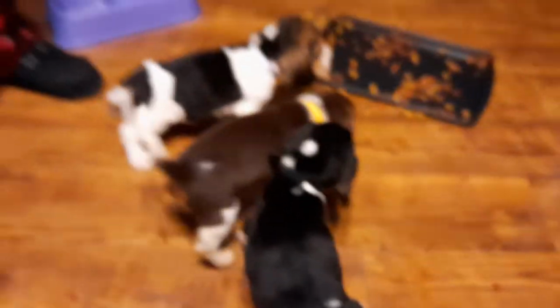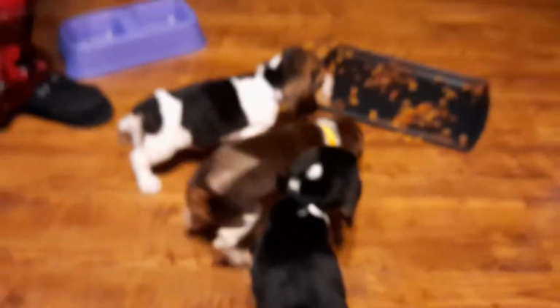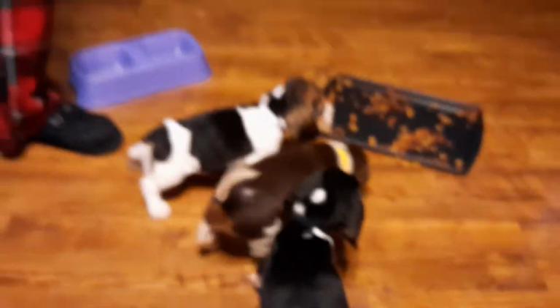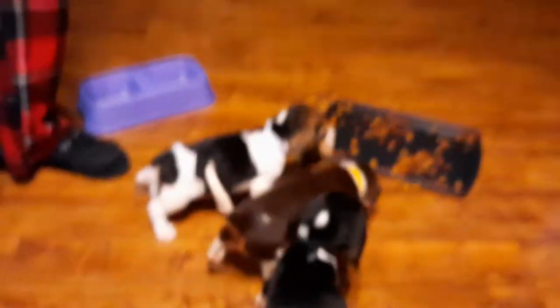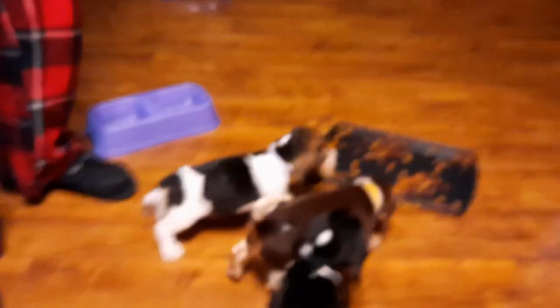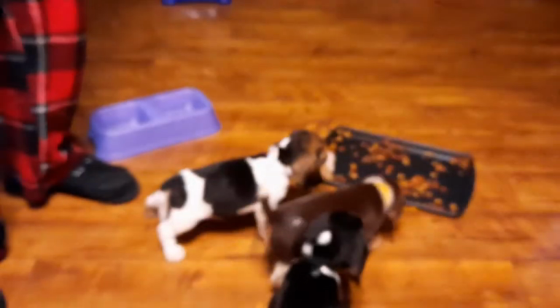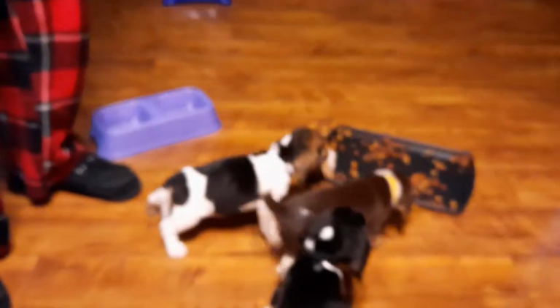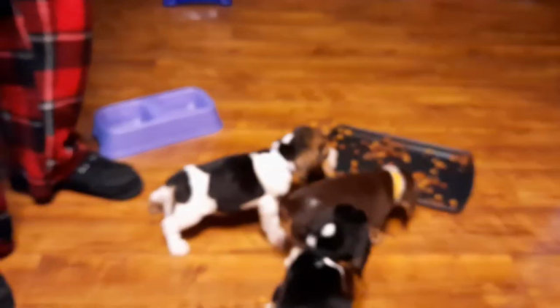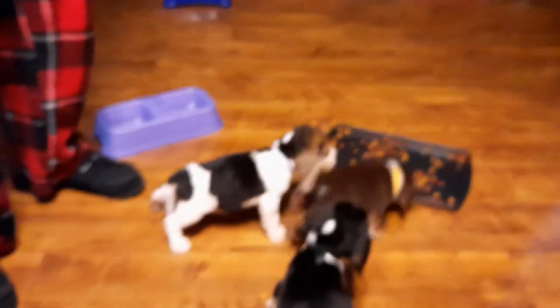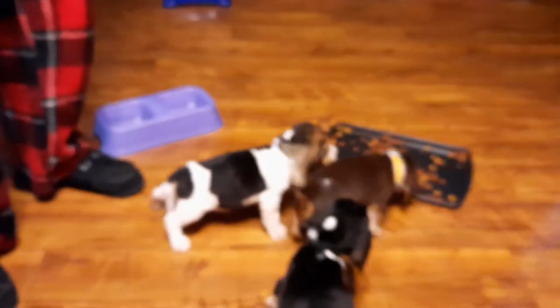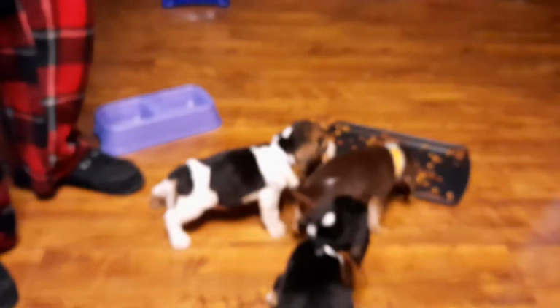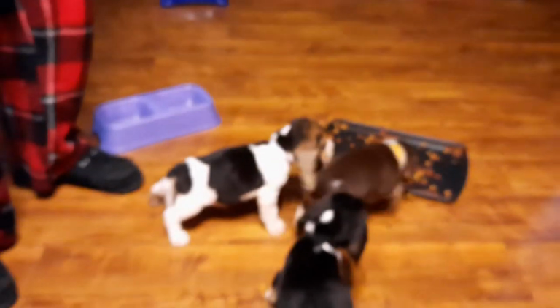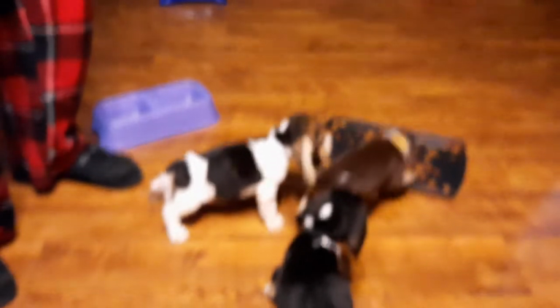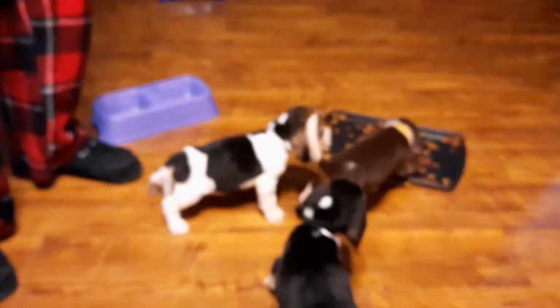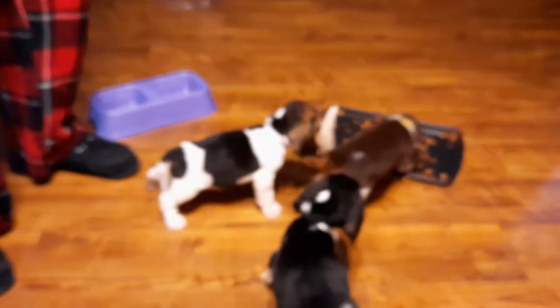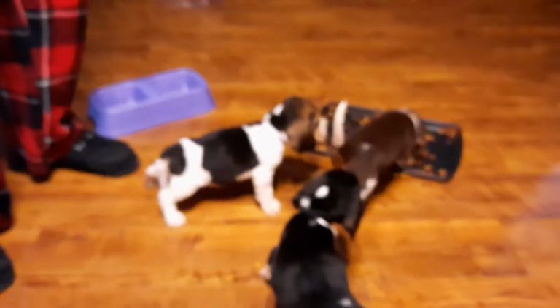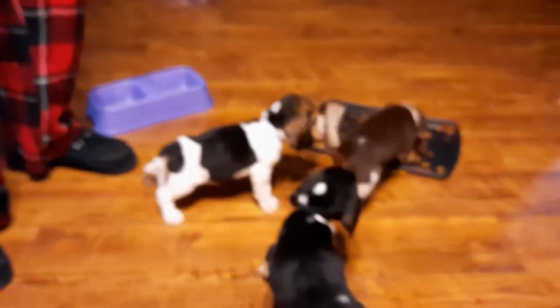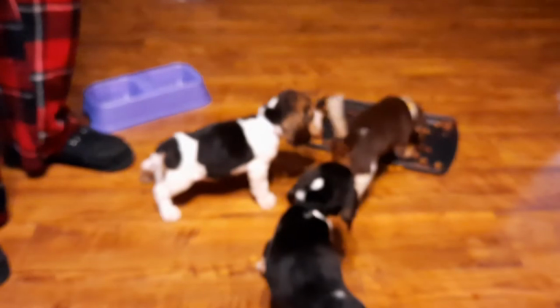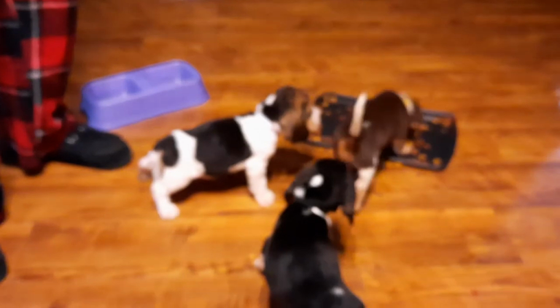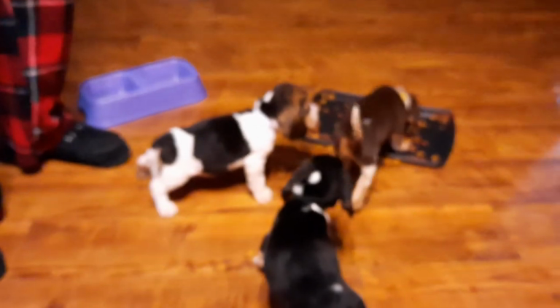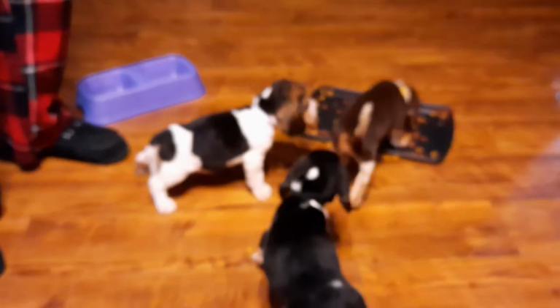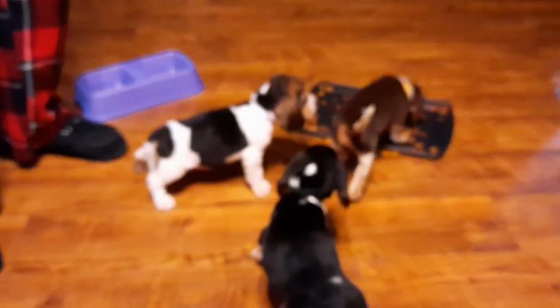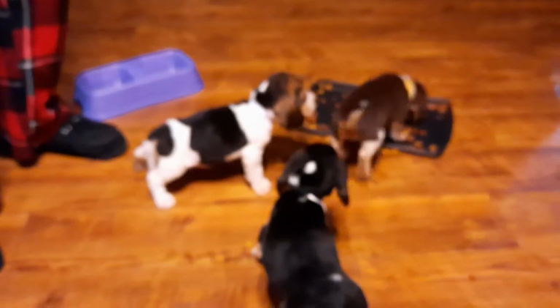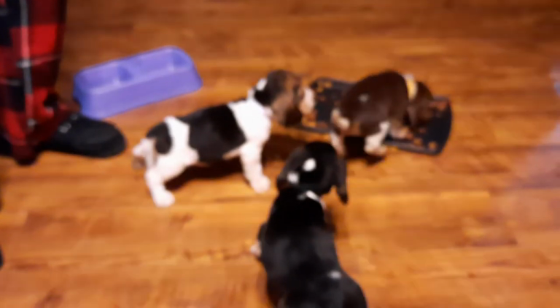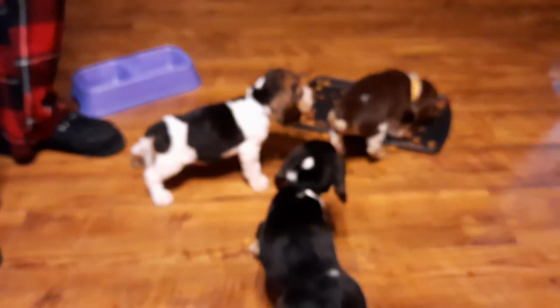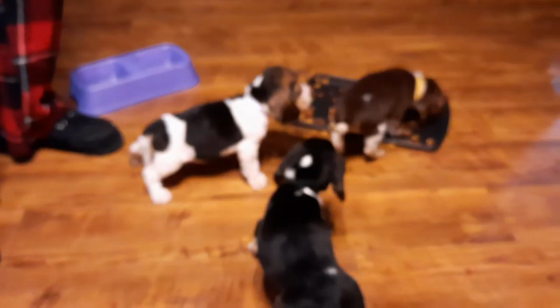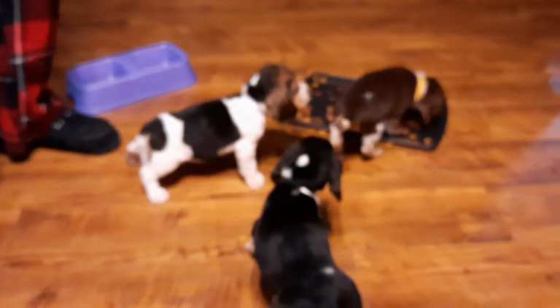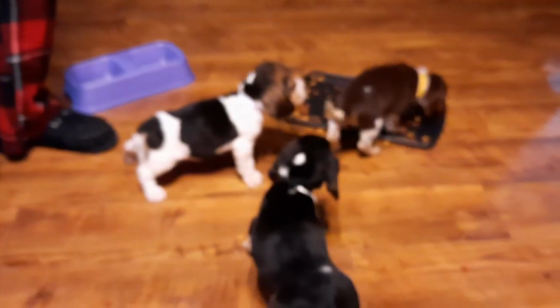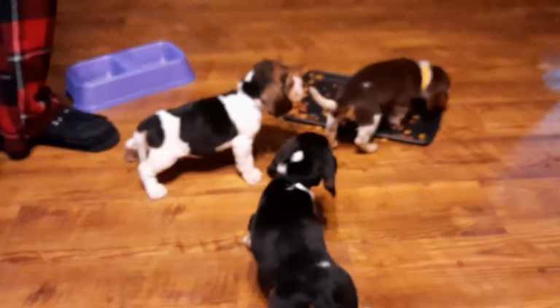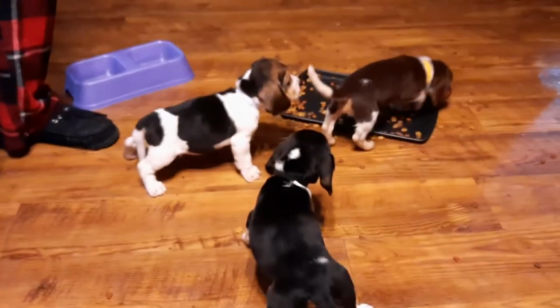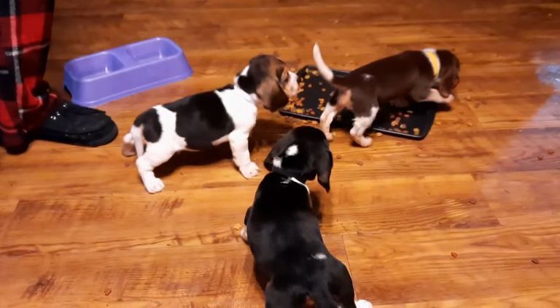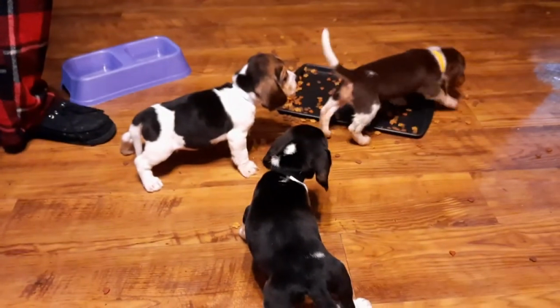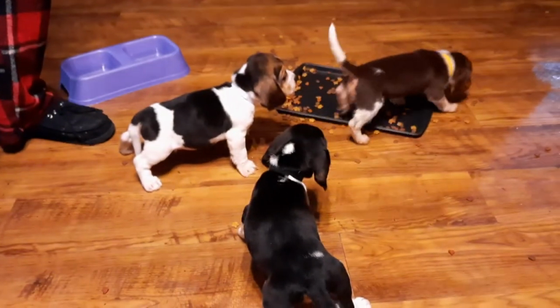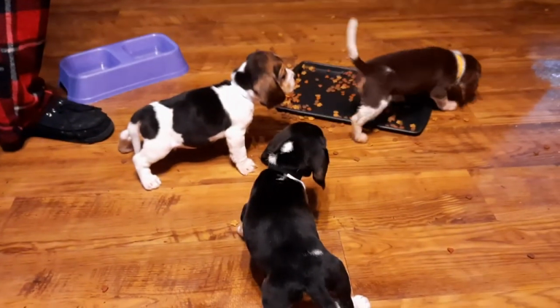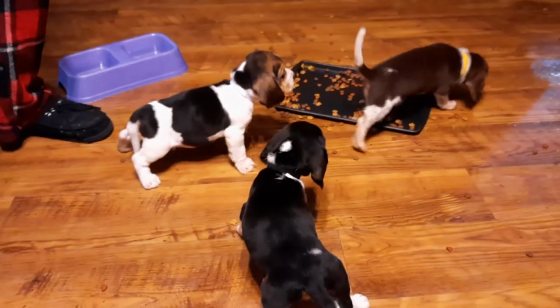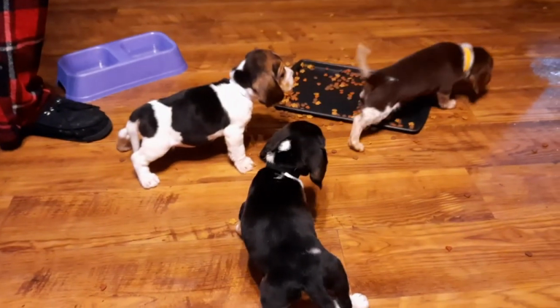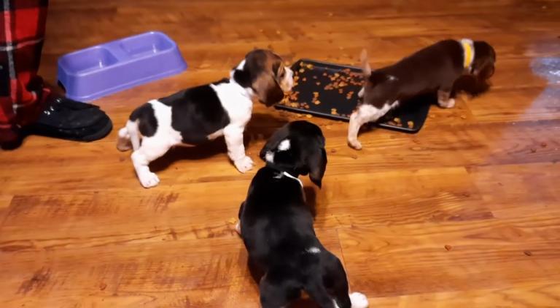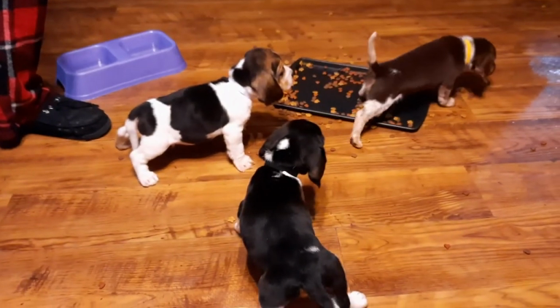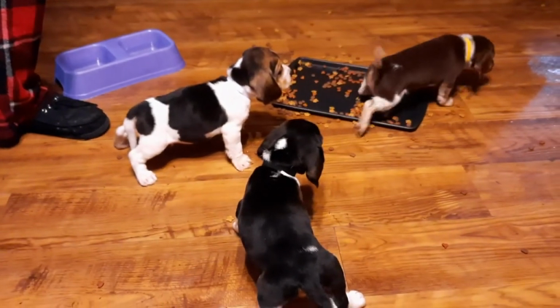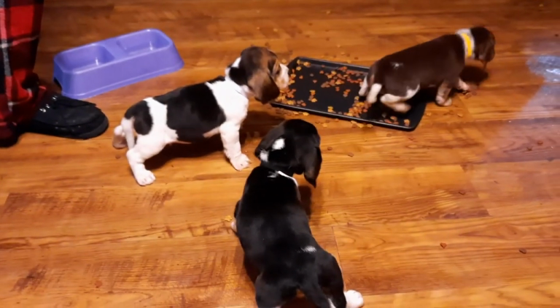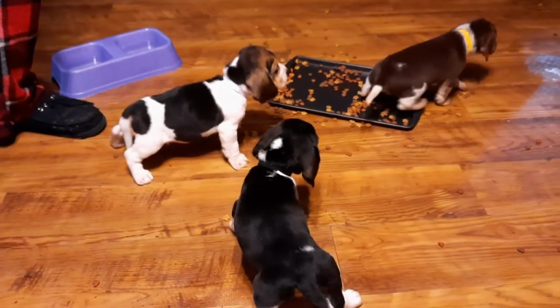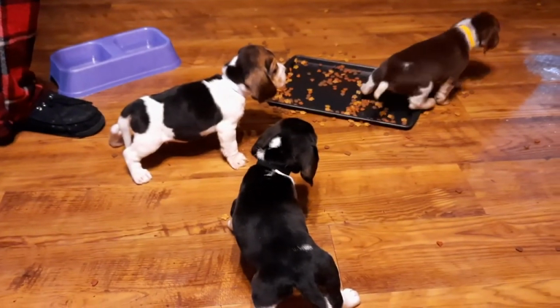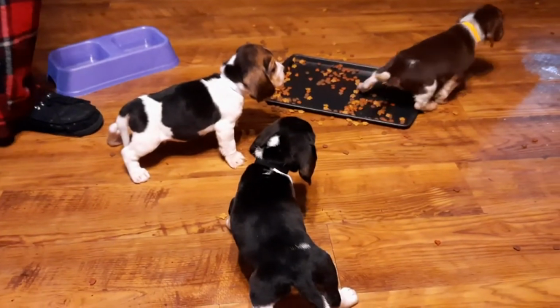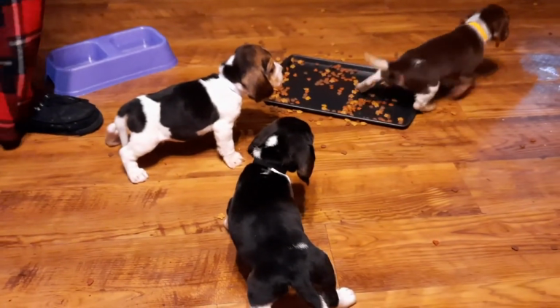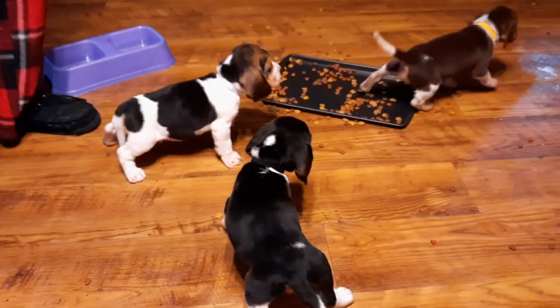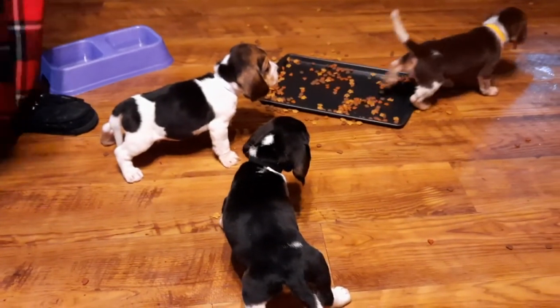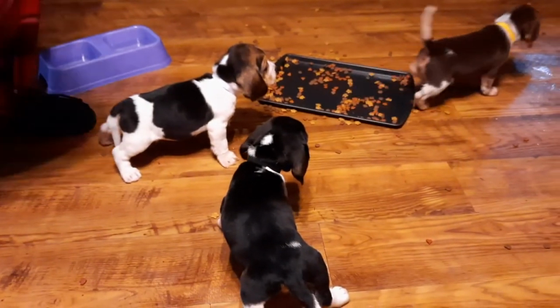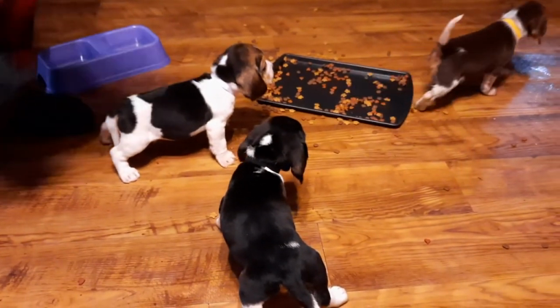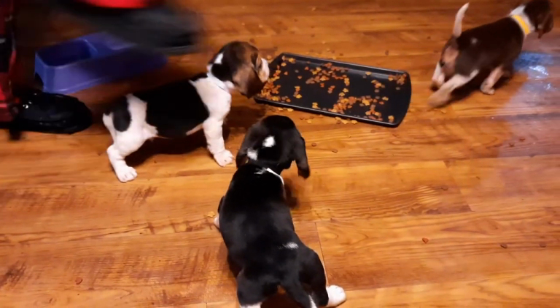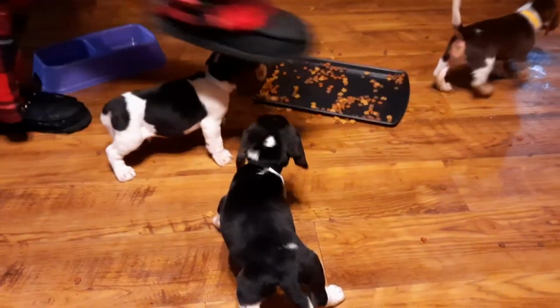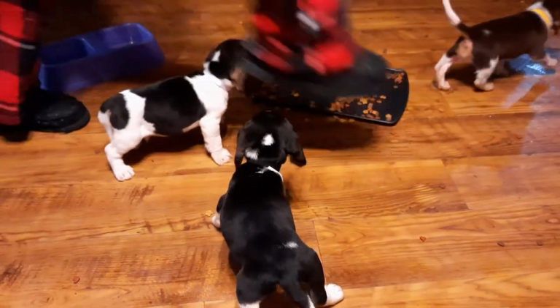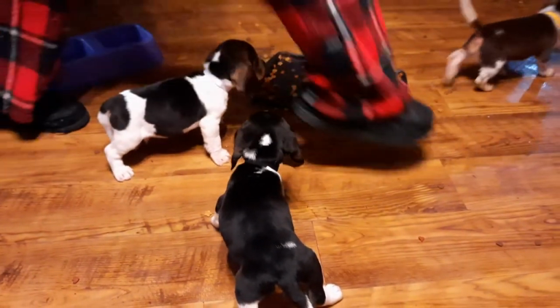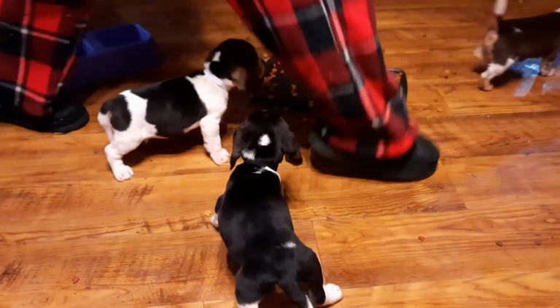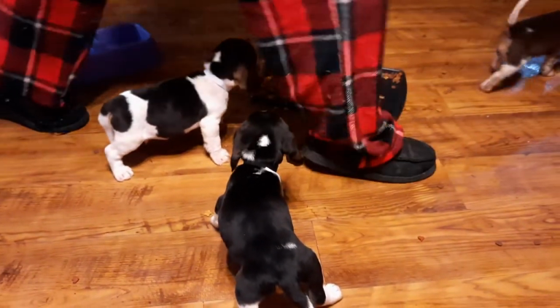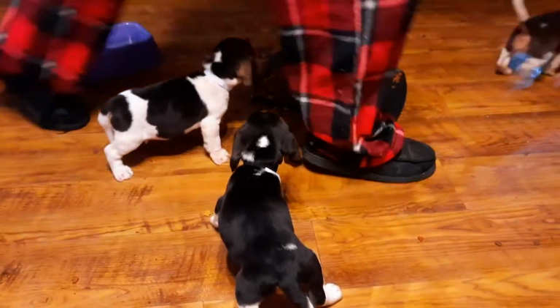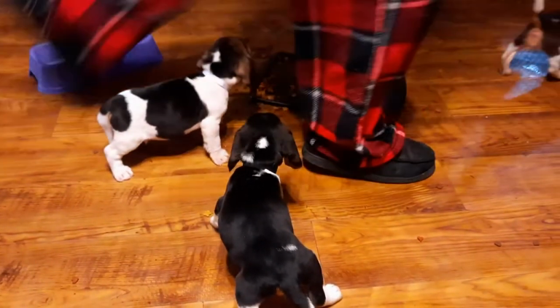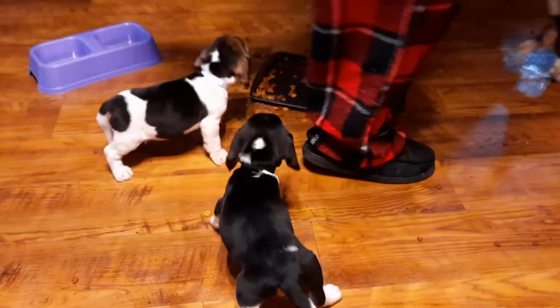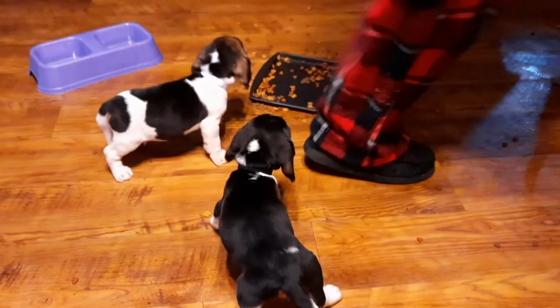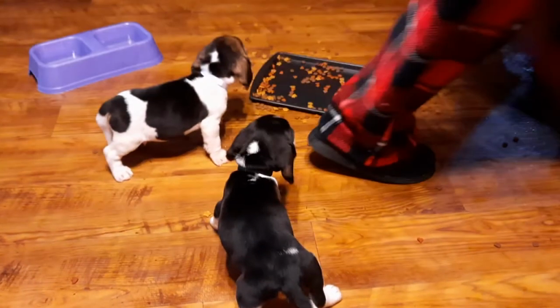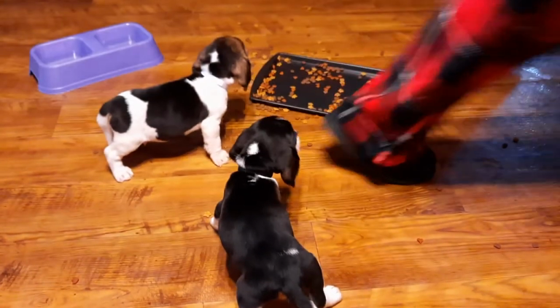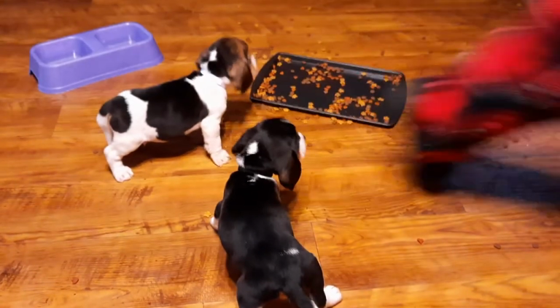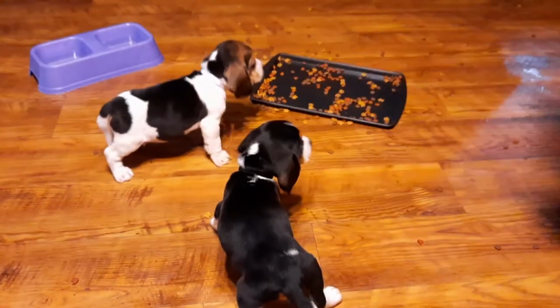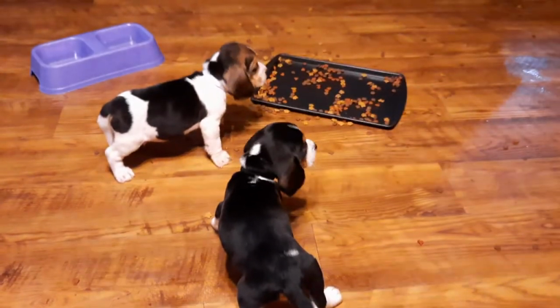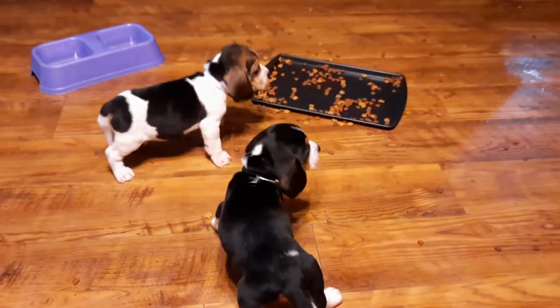Alrighty, well that's the video of the pups. Thank you very much for looking.